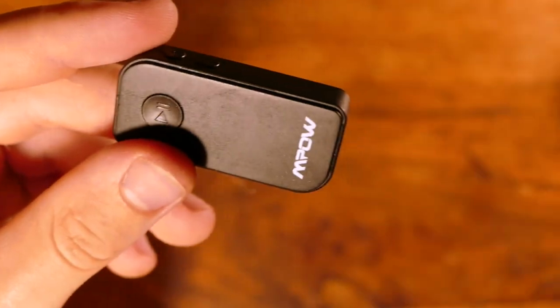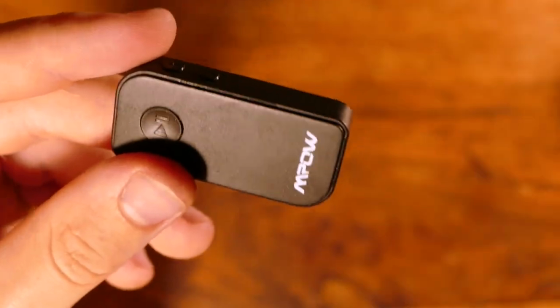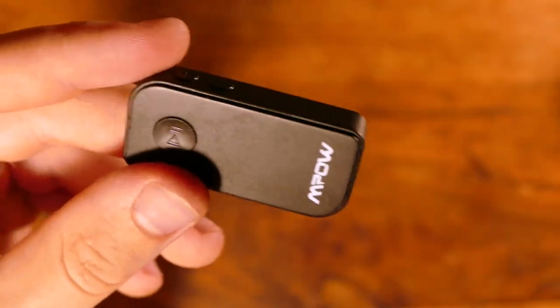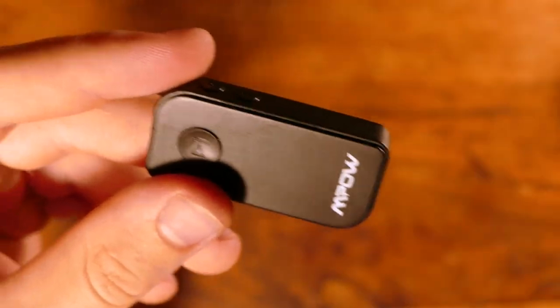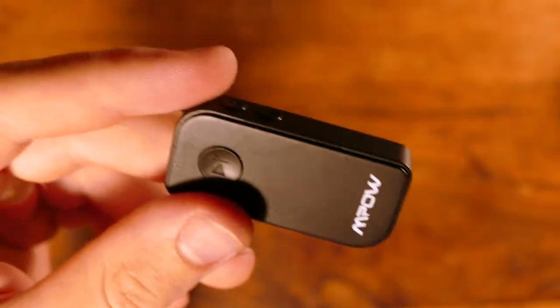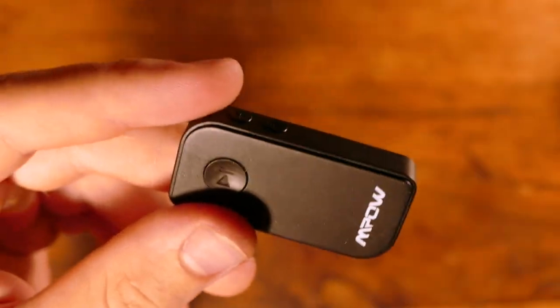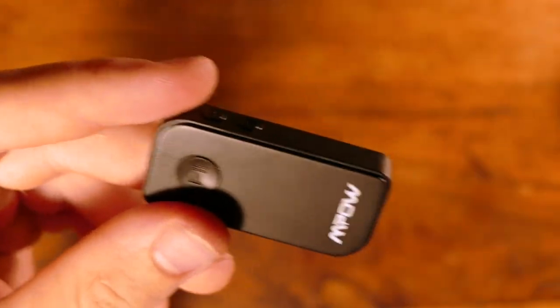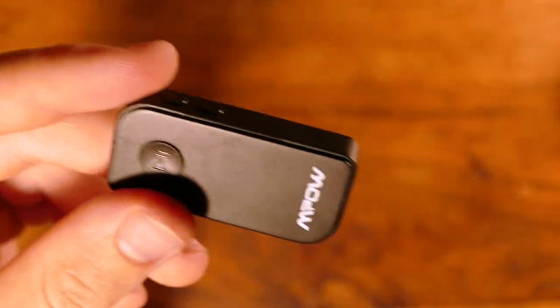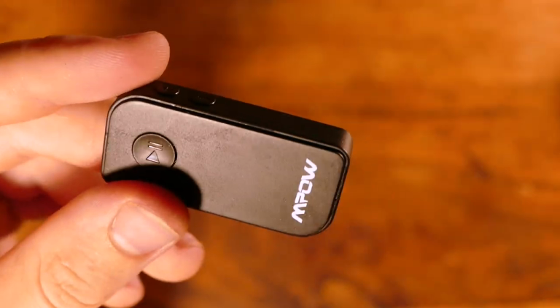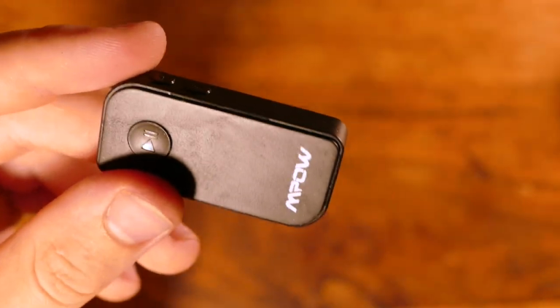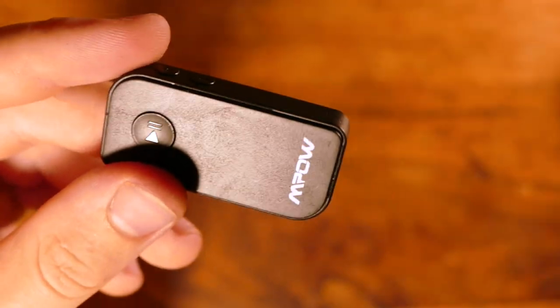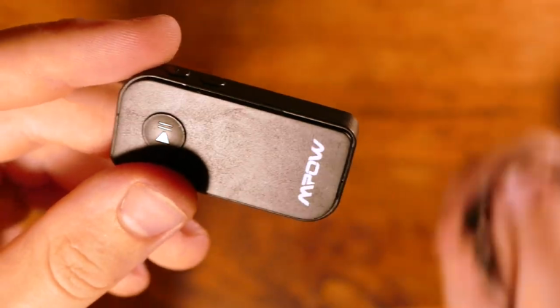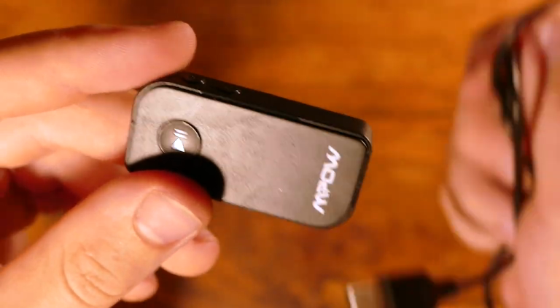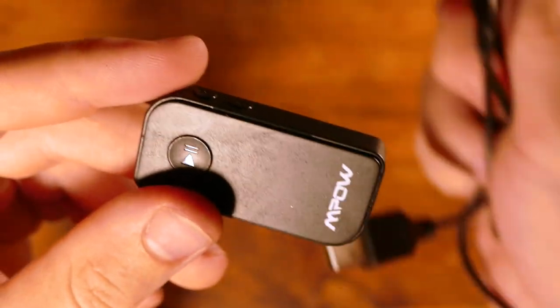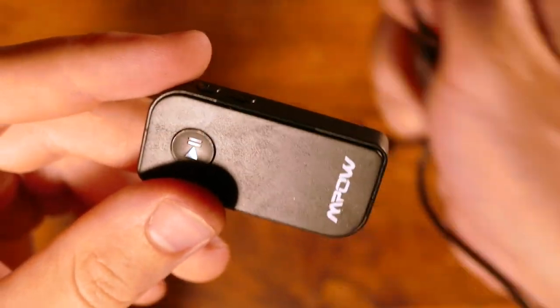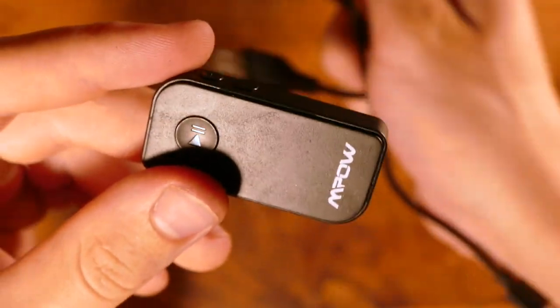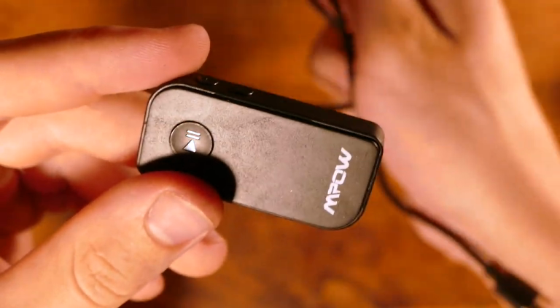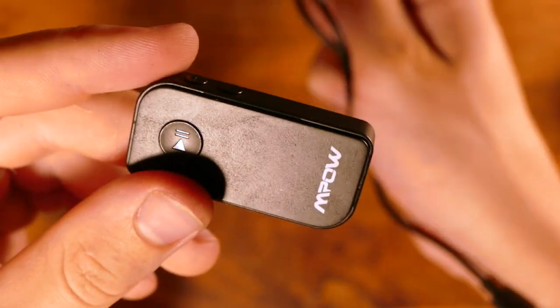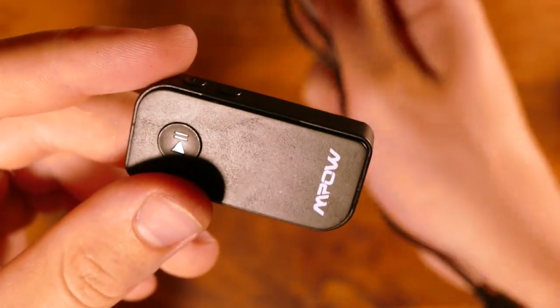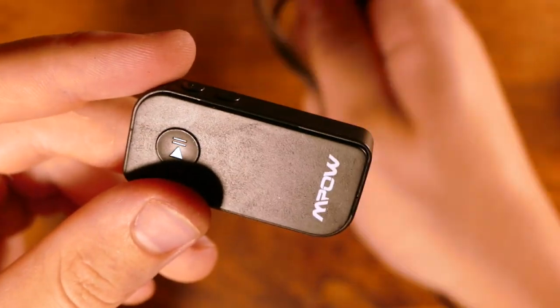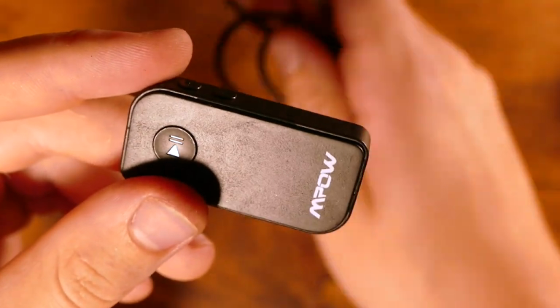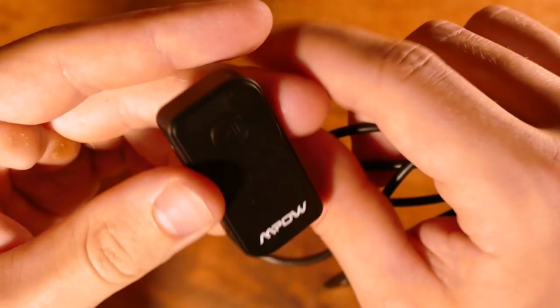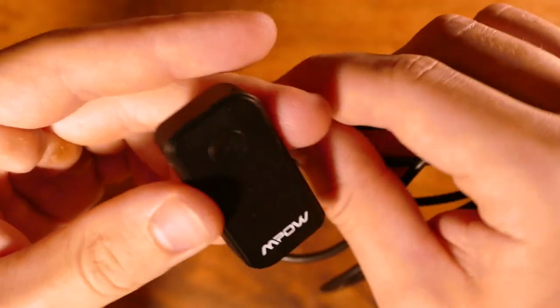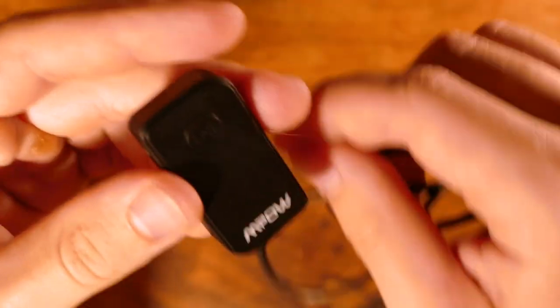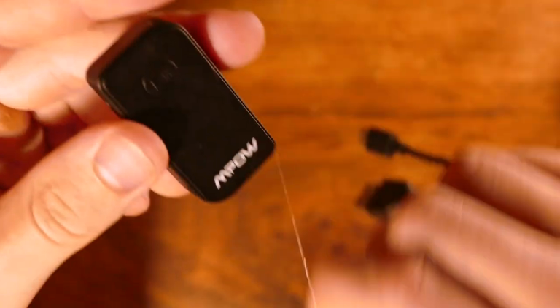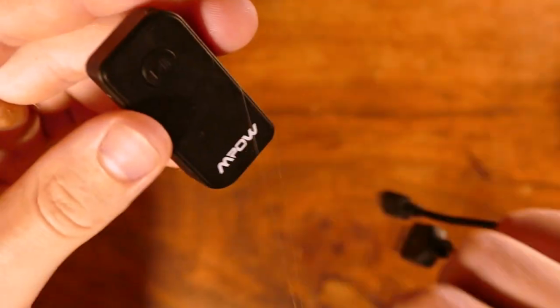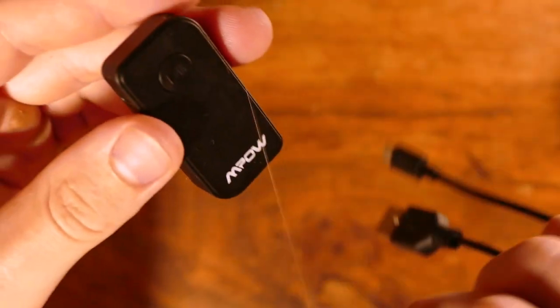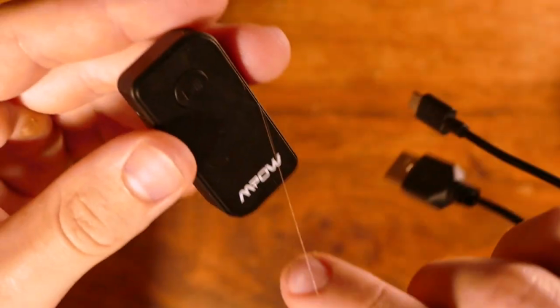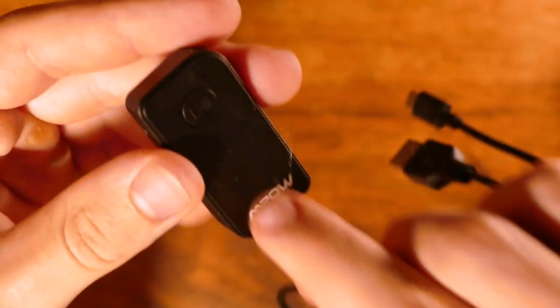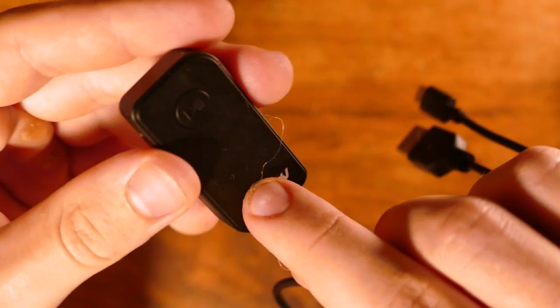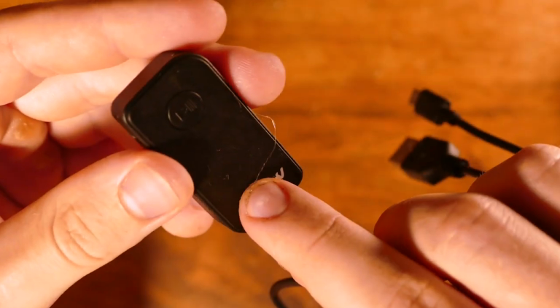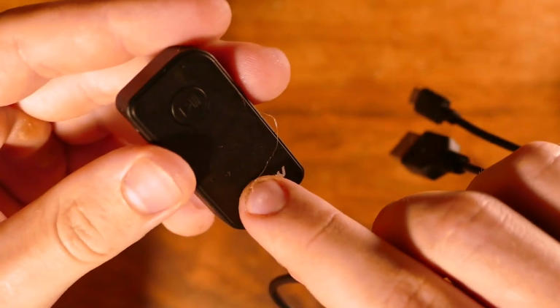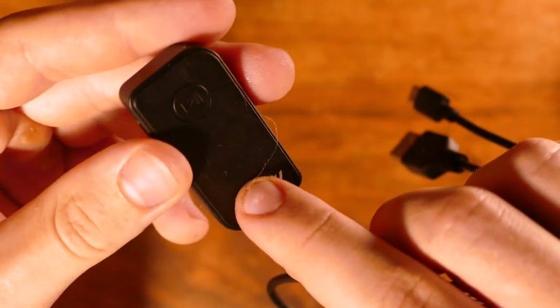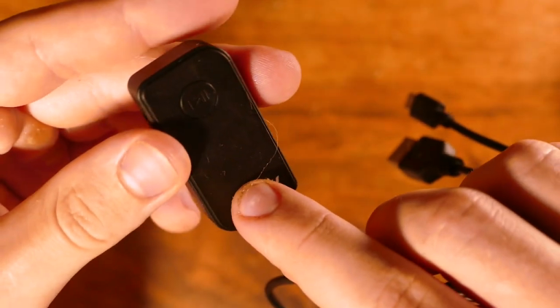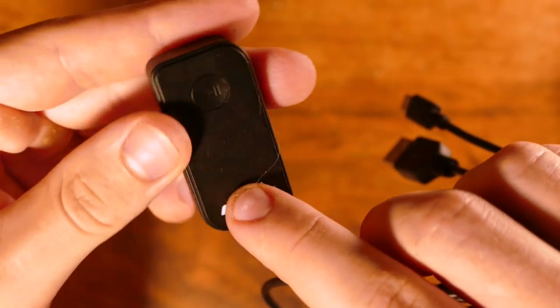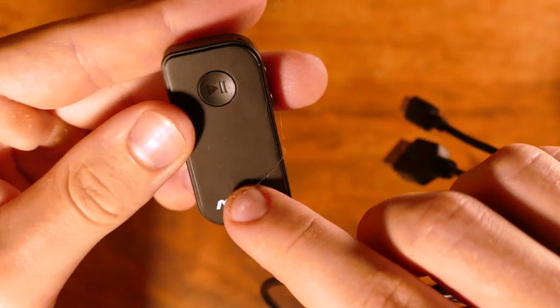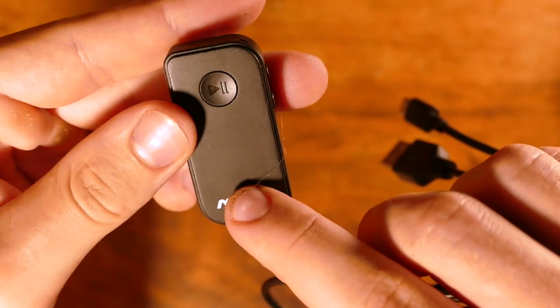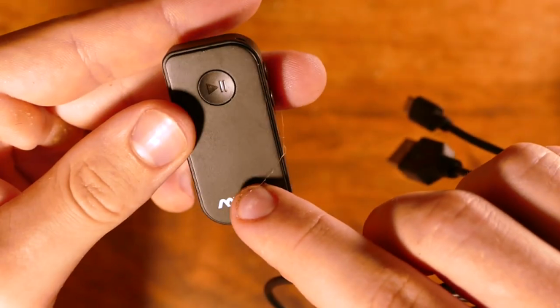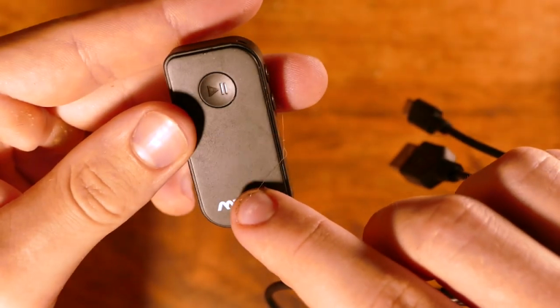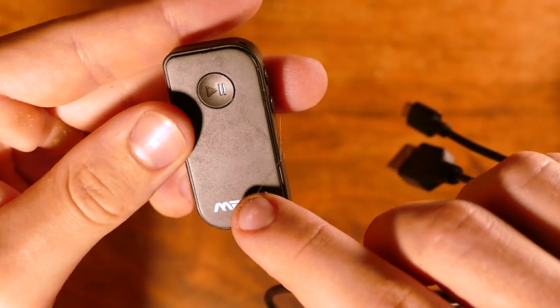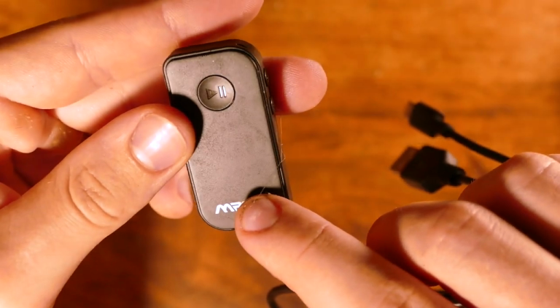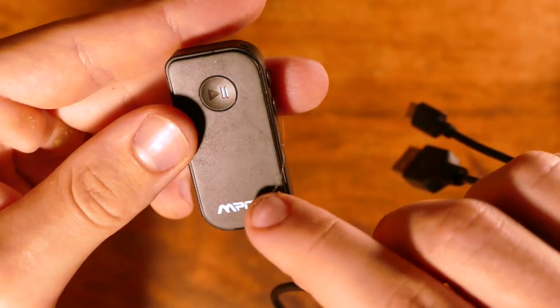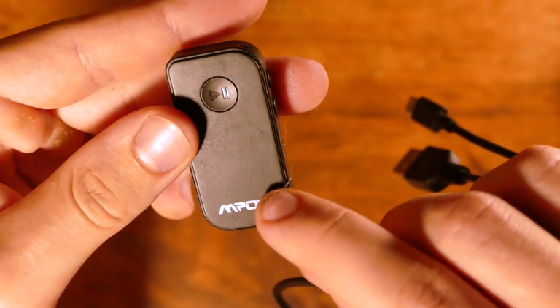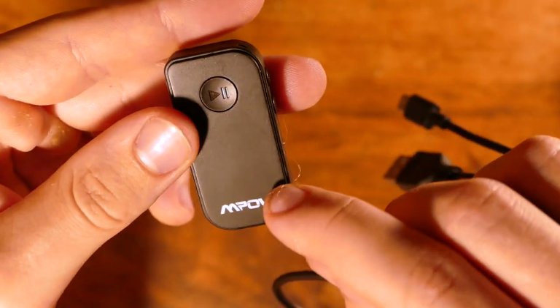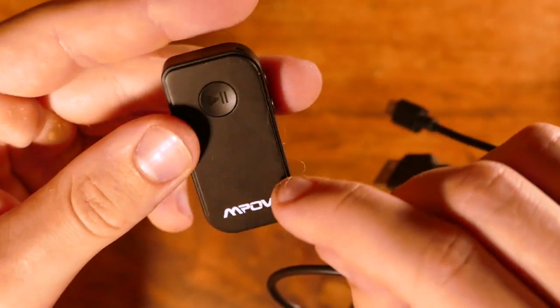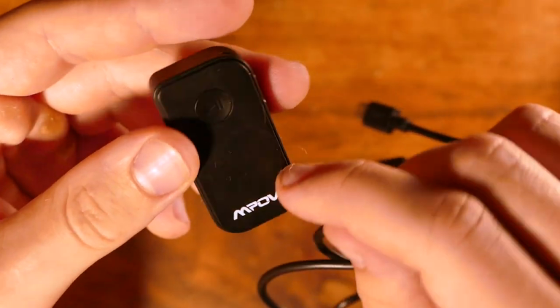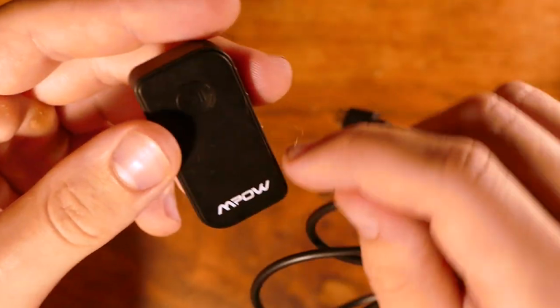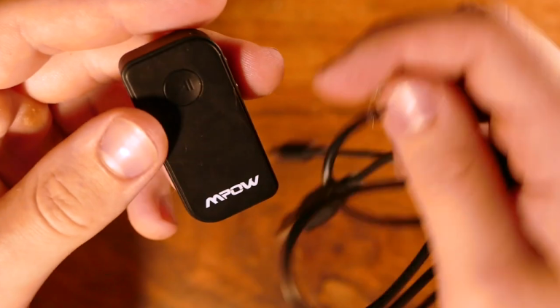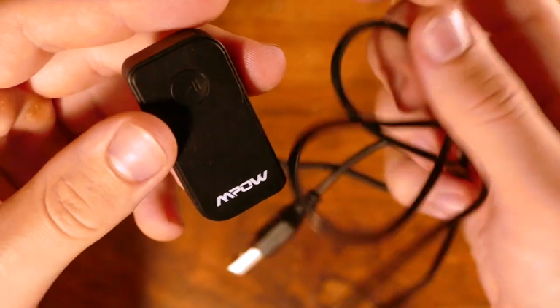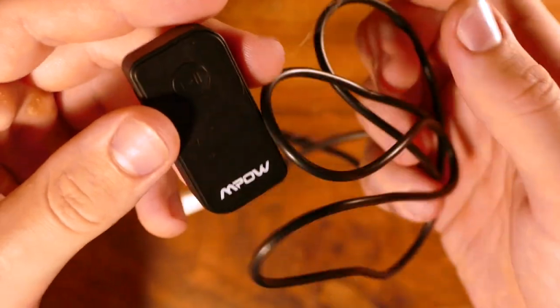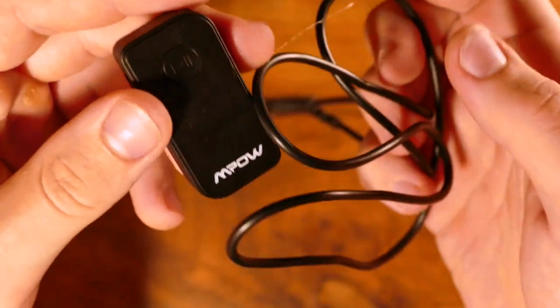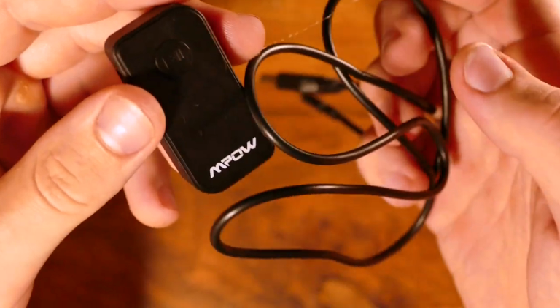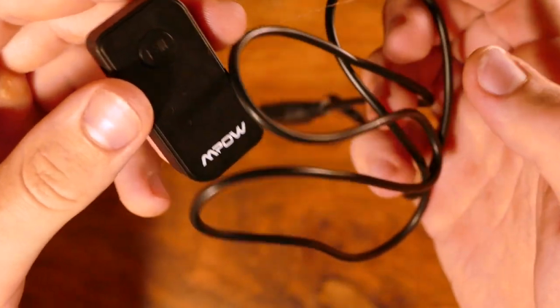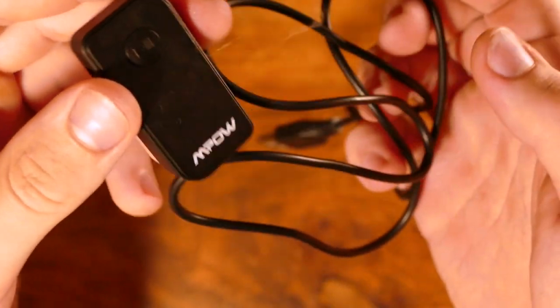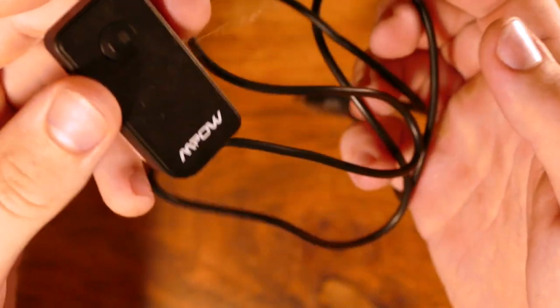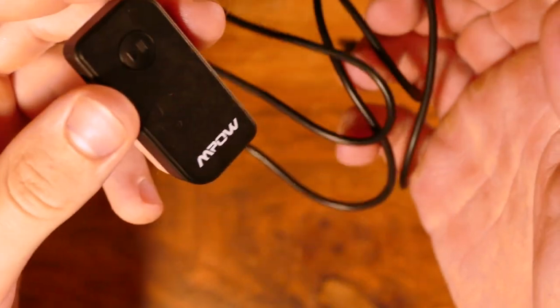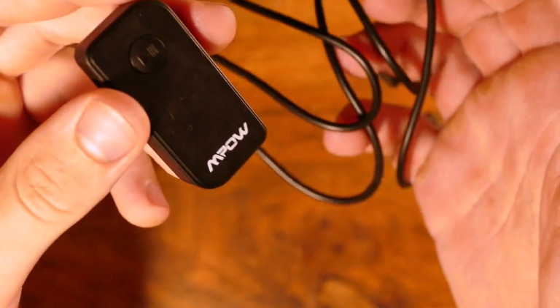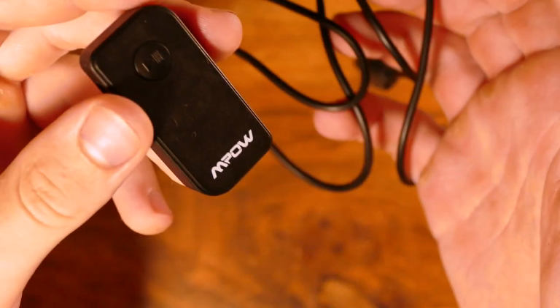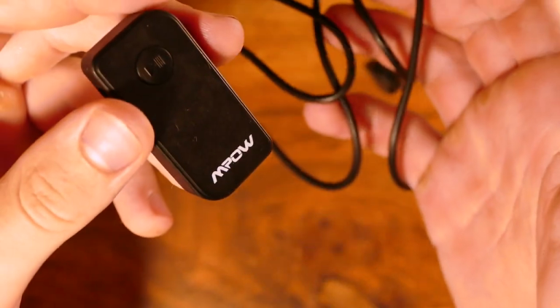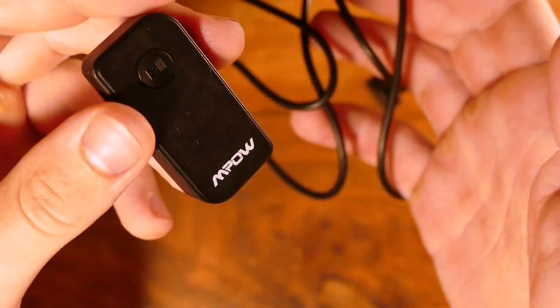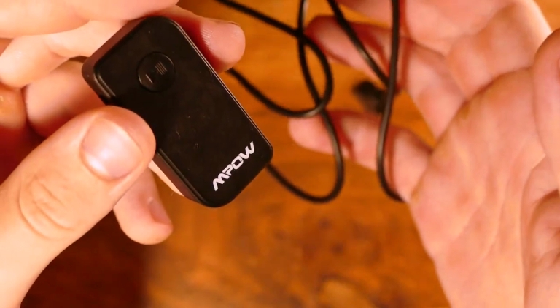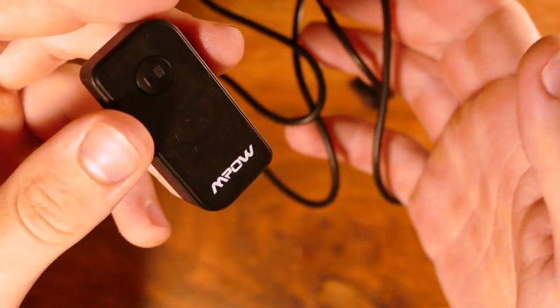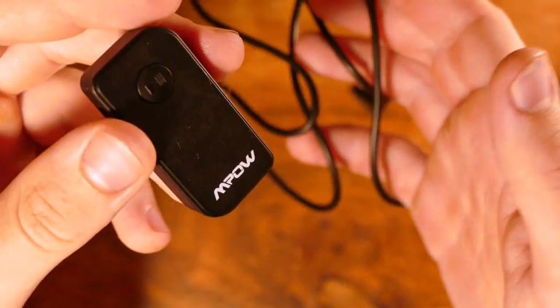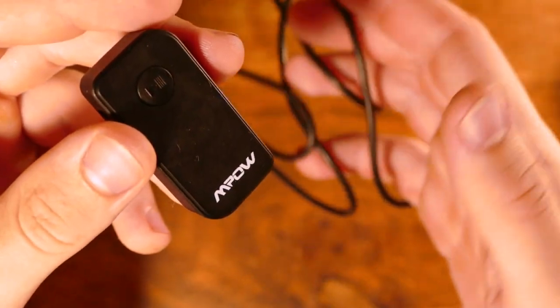We take this USB cord, shorten it down a little bit, and then plug it into a USB car adapter. That way whenever the car turns on, this thing turns on, and whenever the car turns off, this thing also turns off. Now what we need to do is shorten down this cord because this thing is going to be sitting right next to the car charger, and we don't want it to be an annoyance.